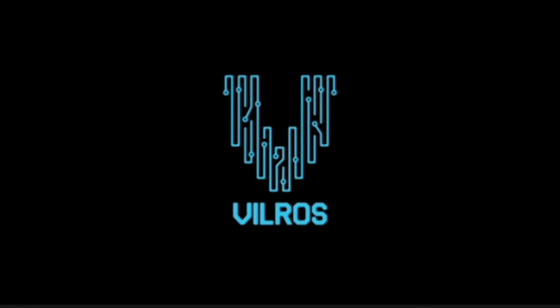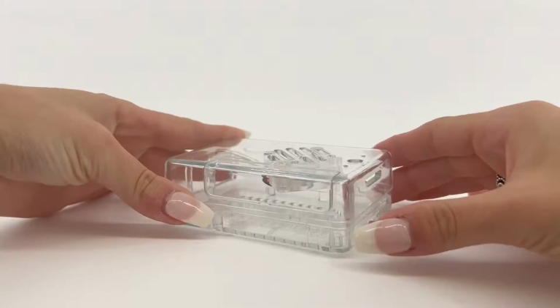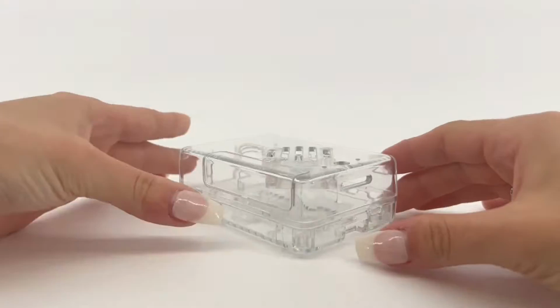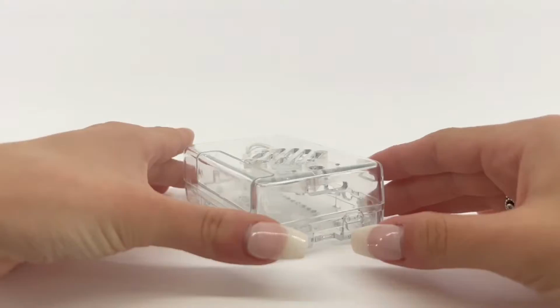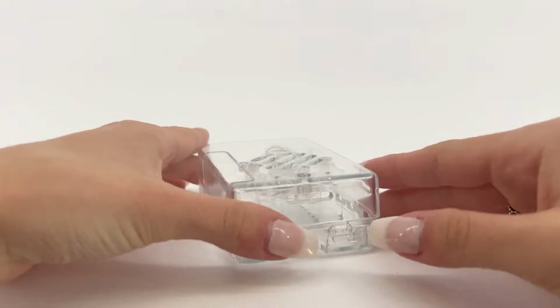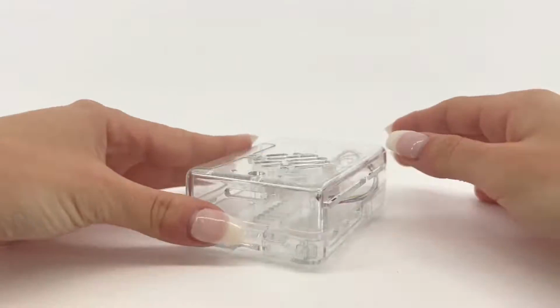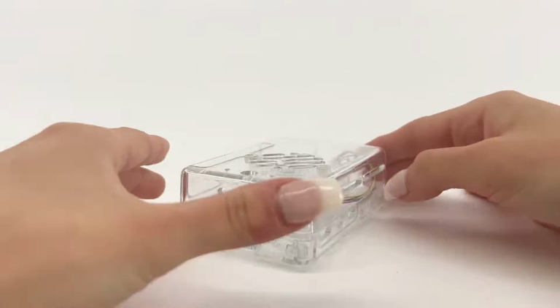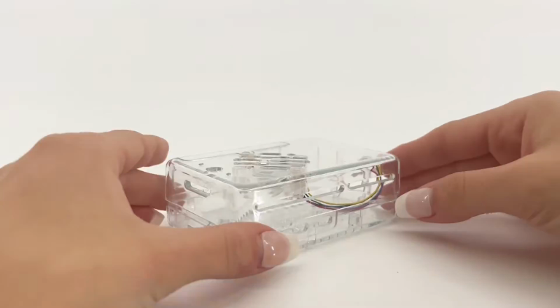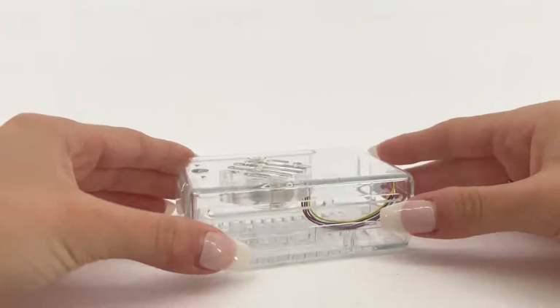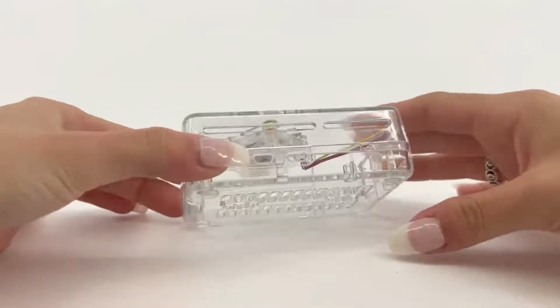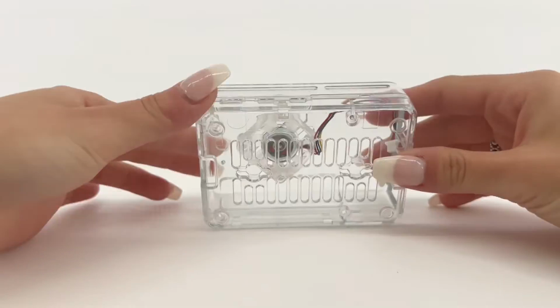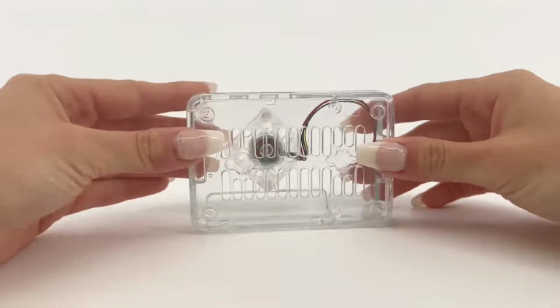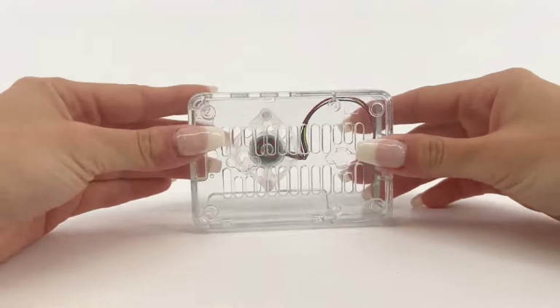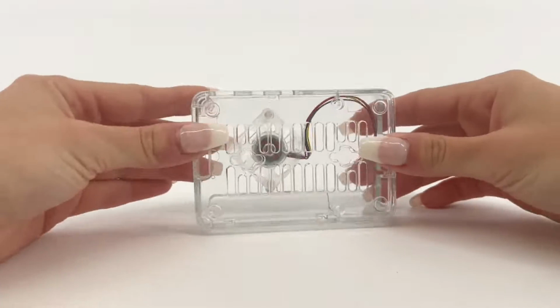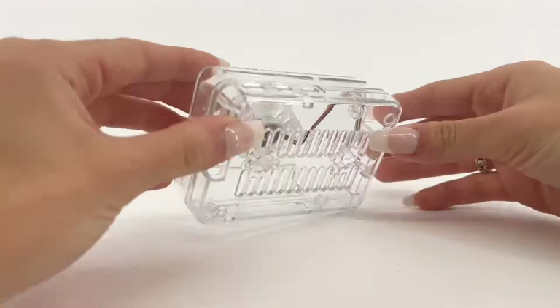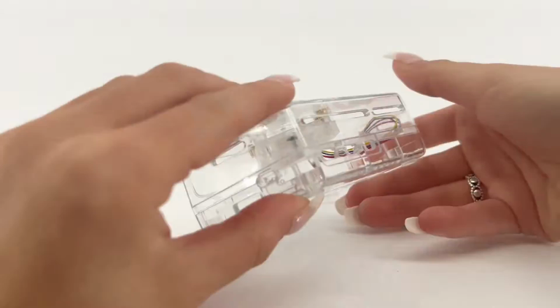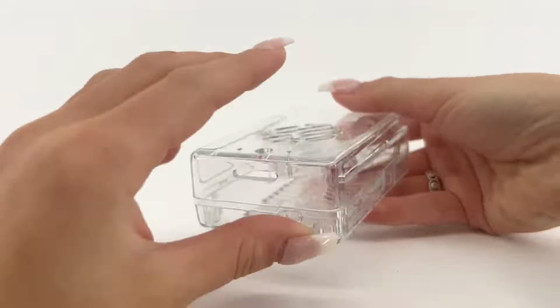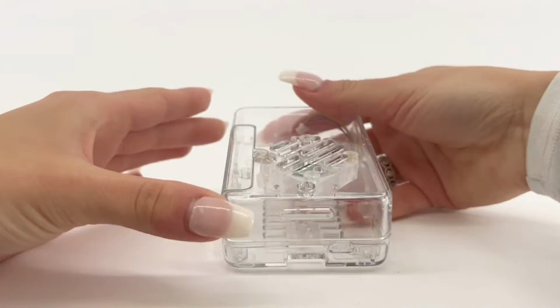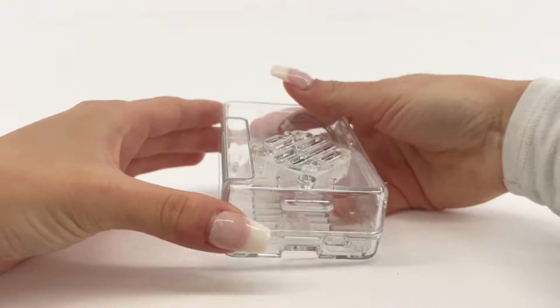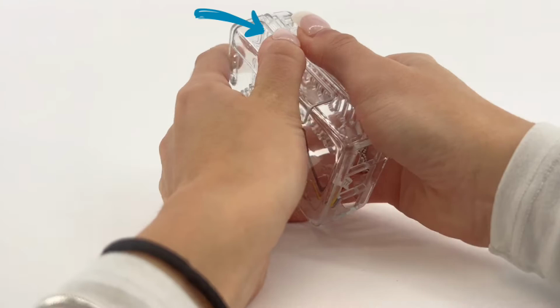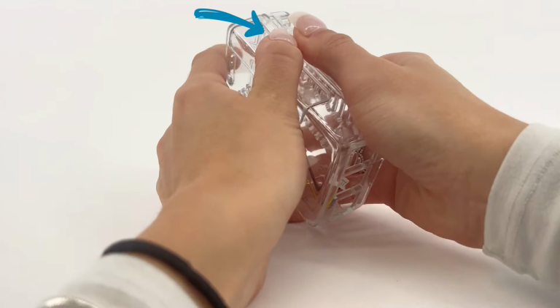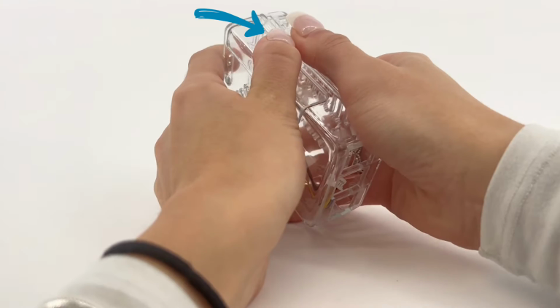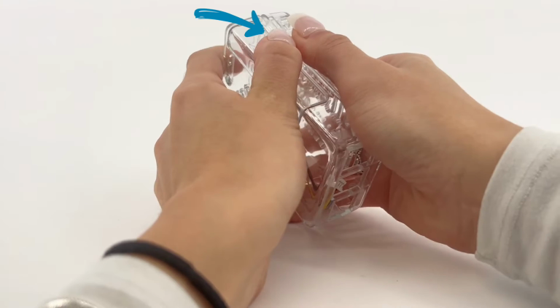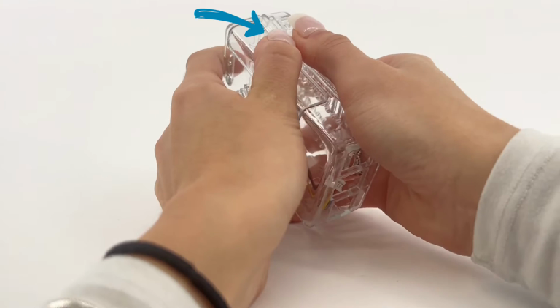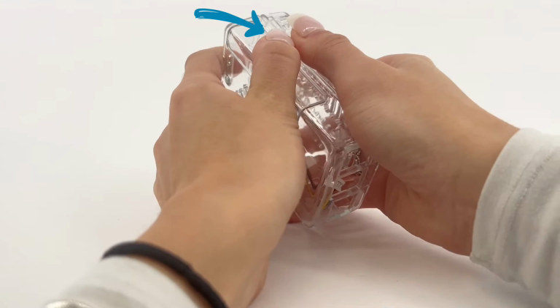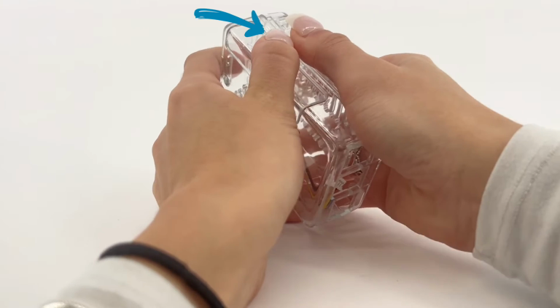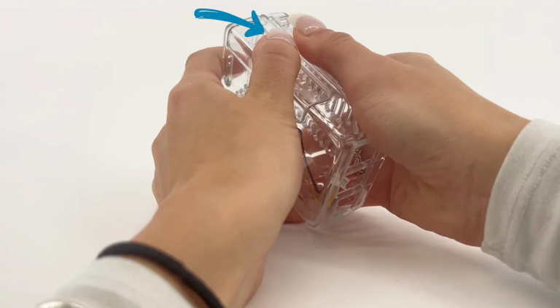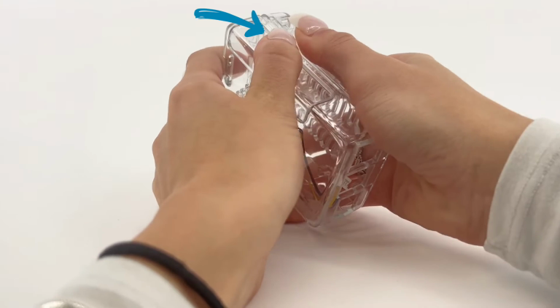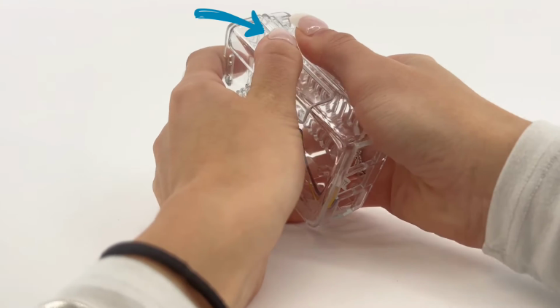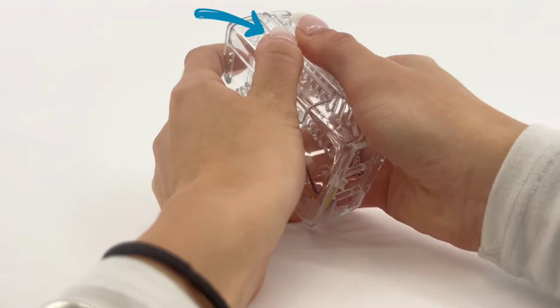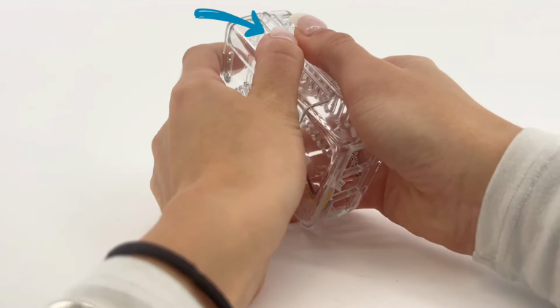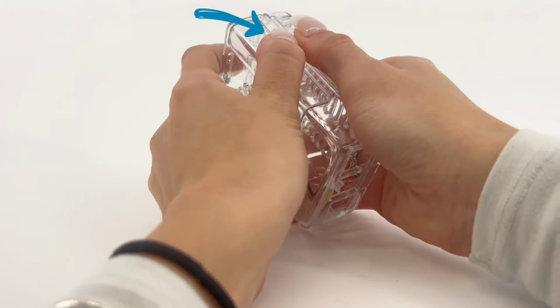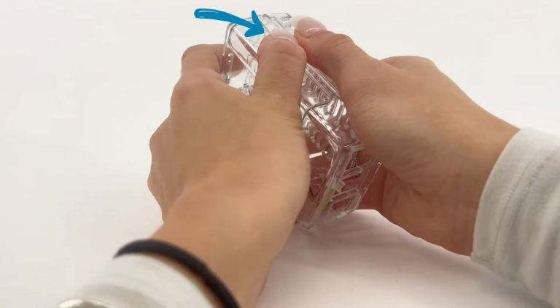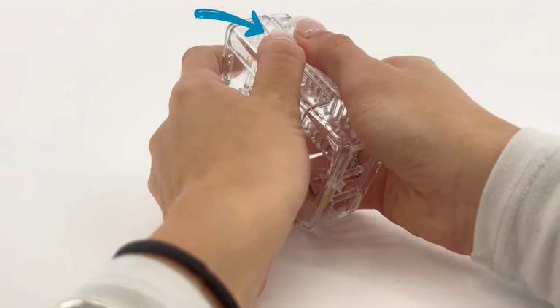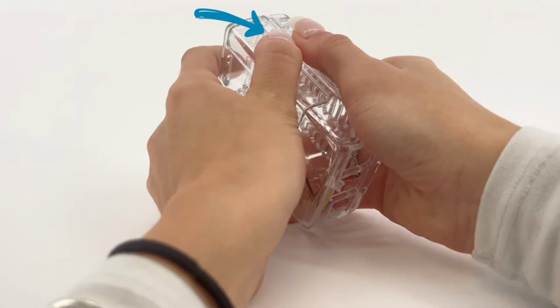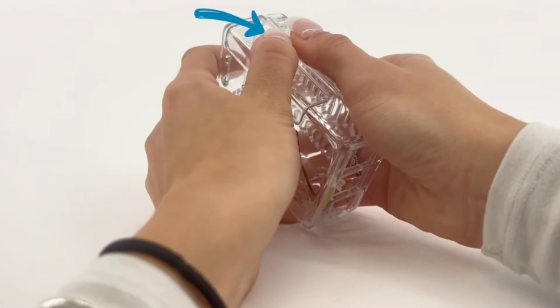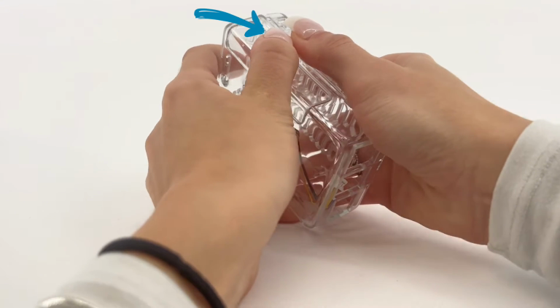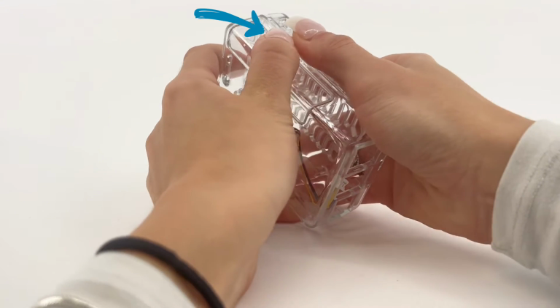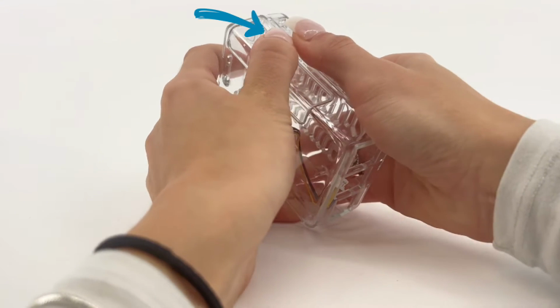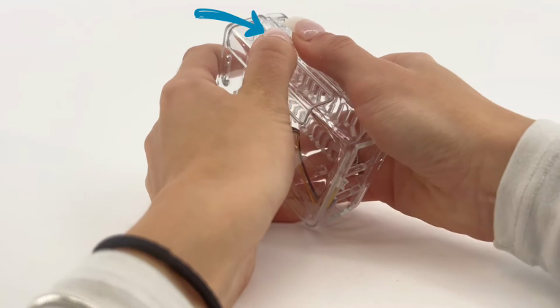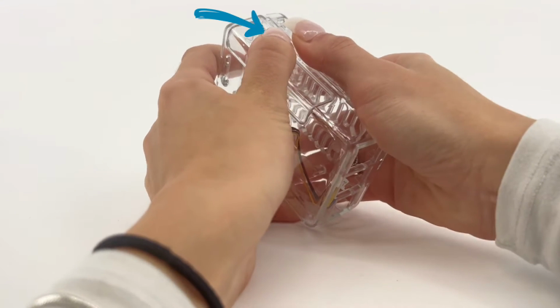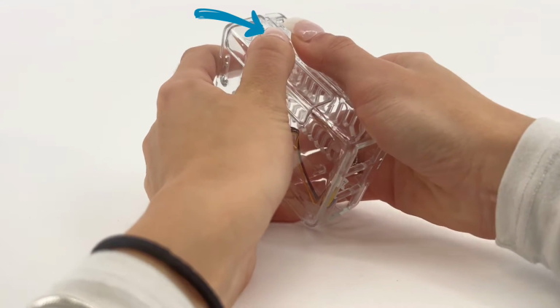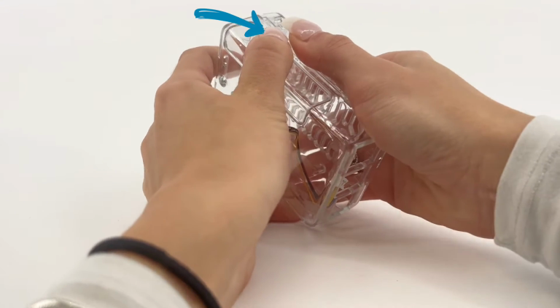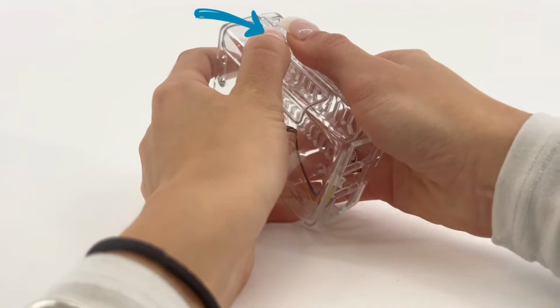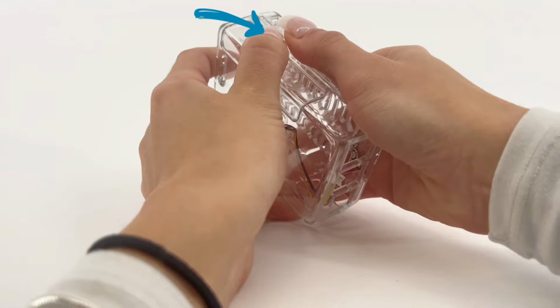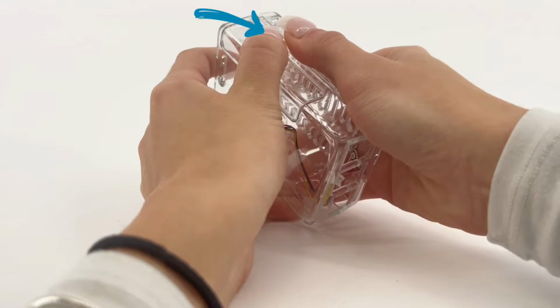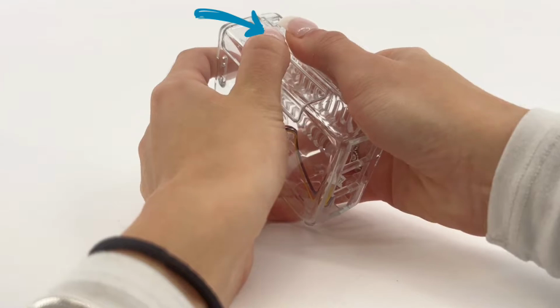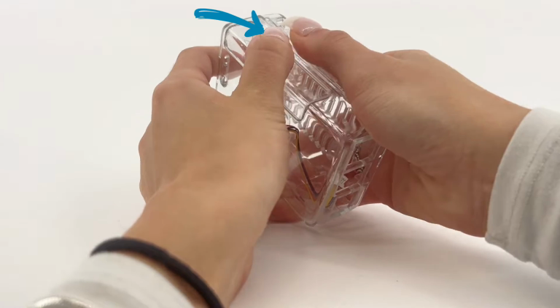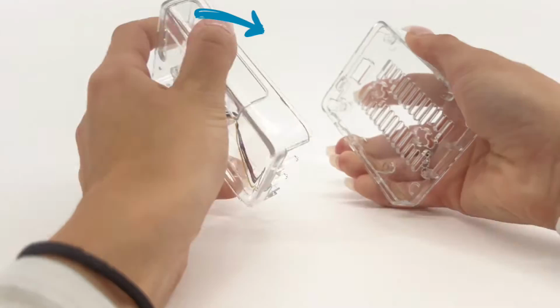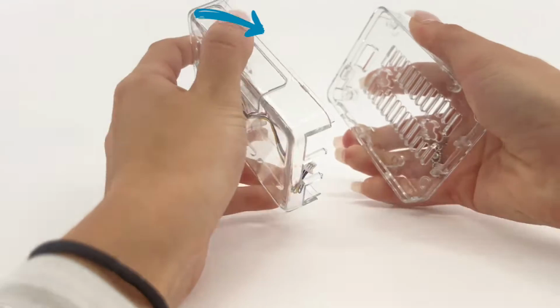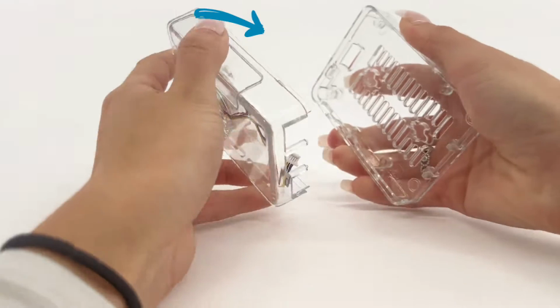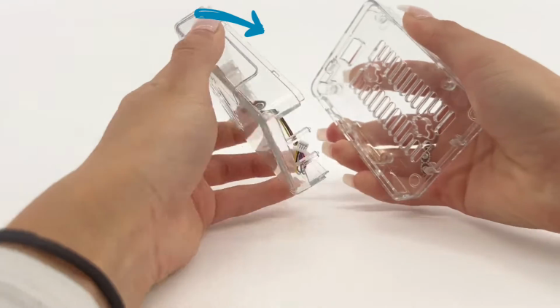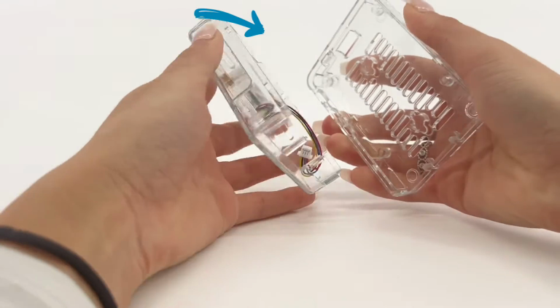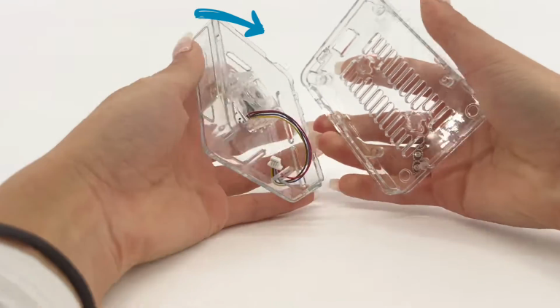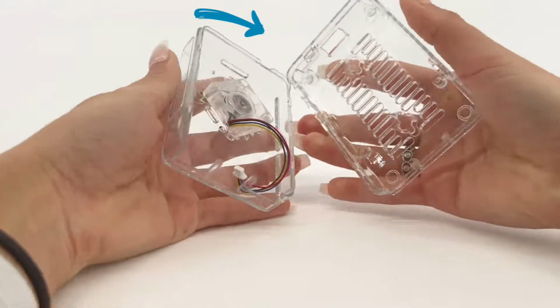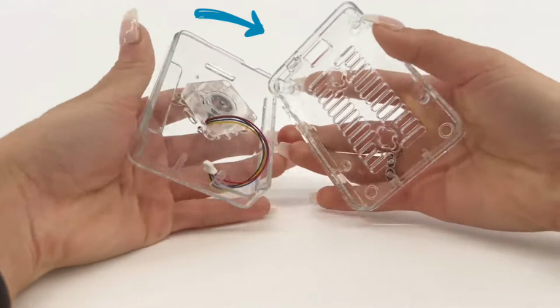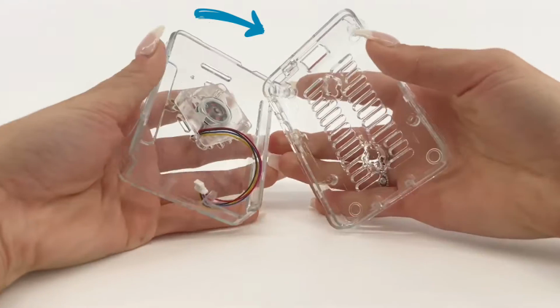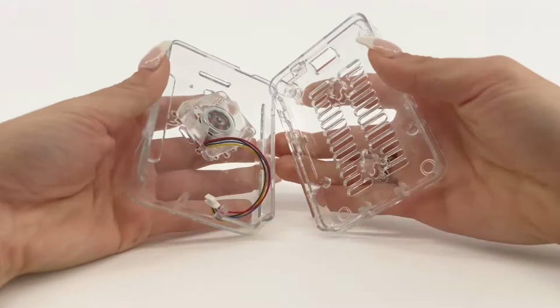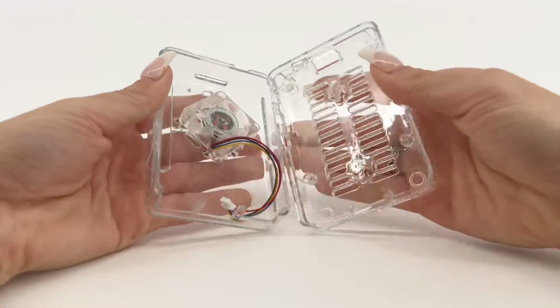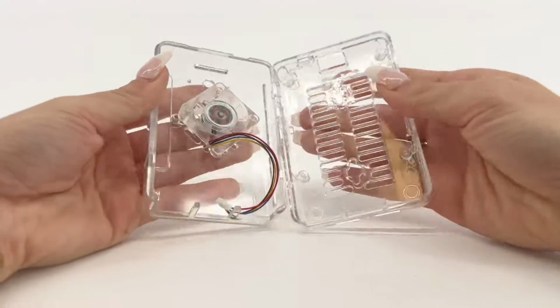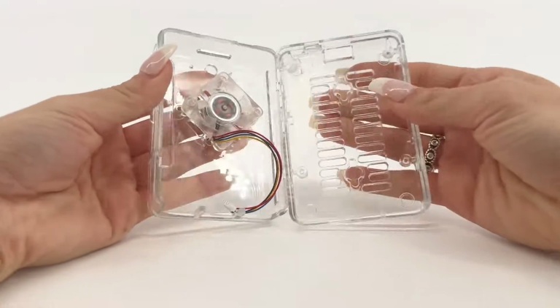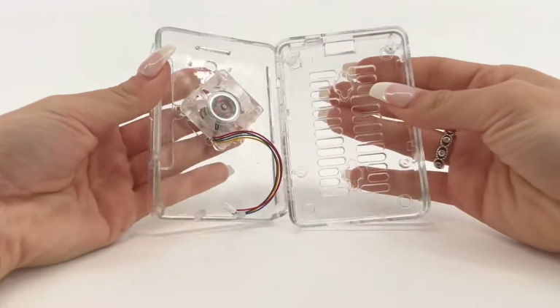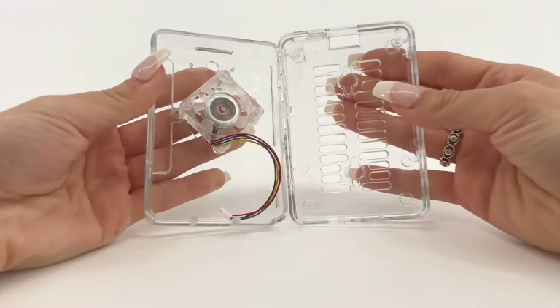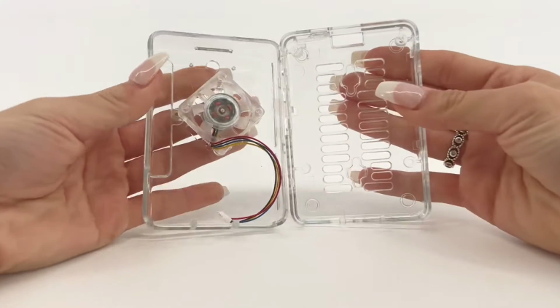To open the case, apply pressure inward to the top part of the case under the GPIO port cover and lift.